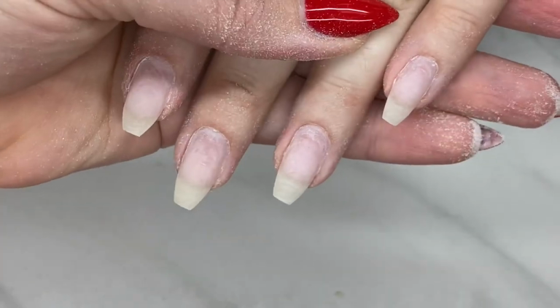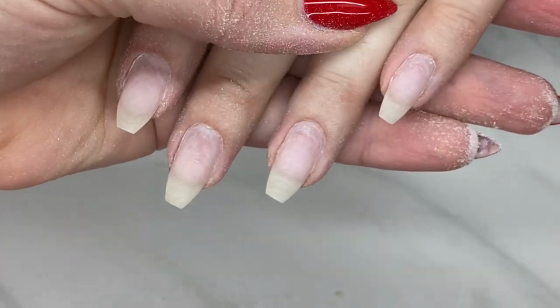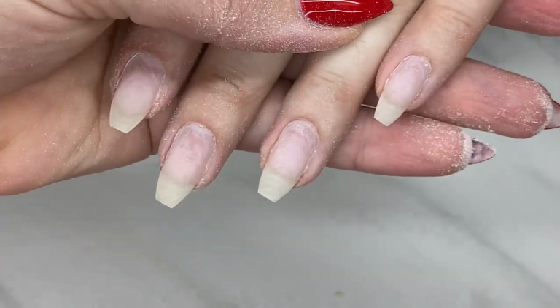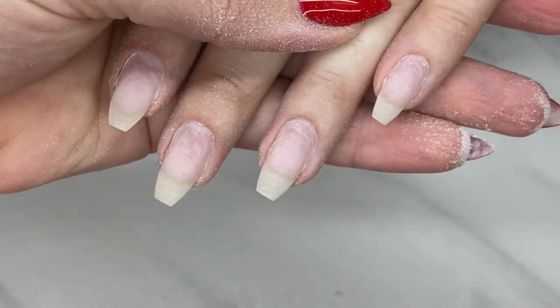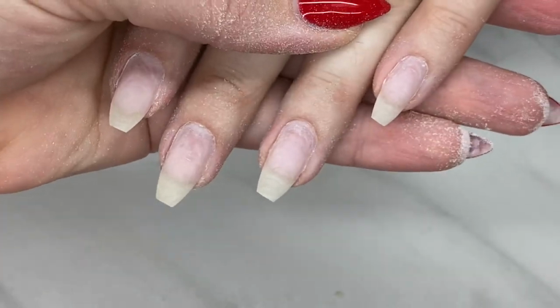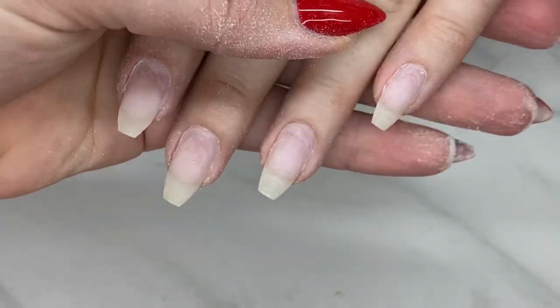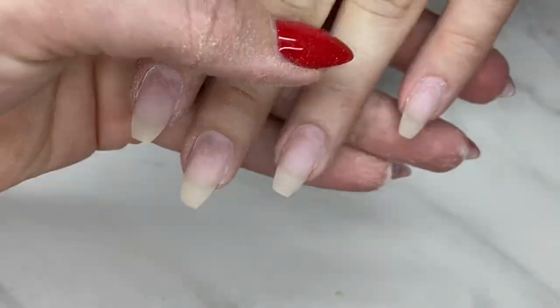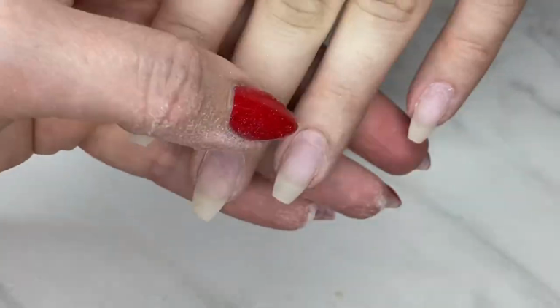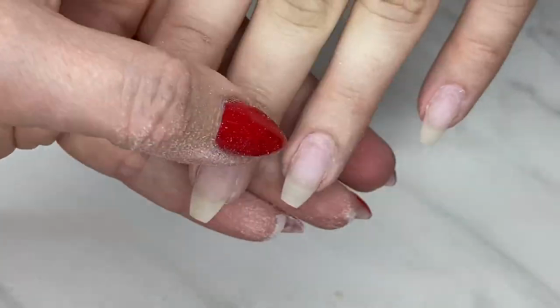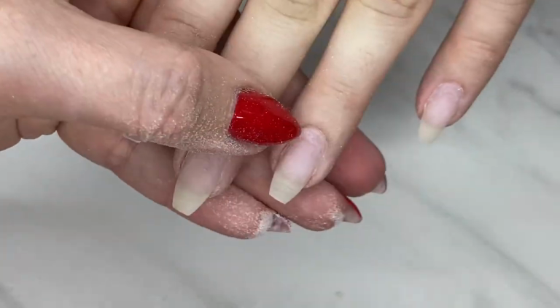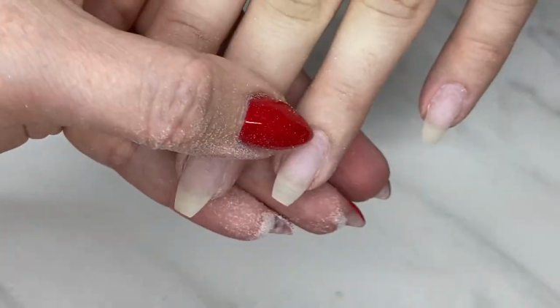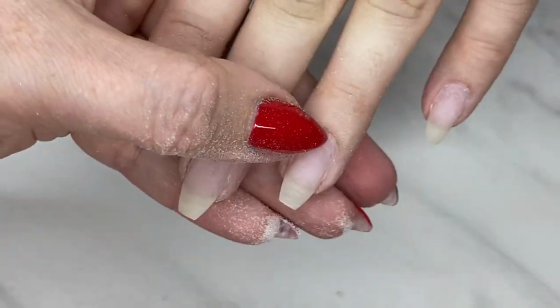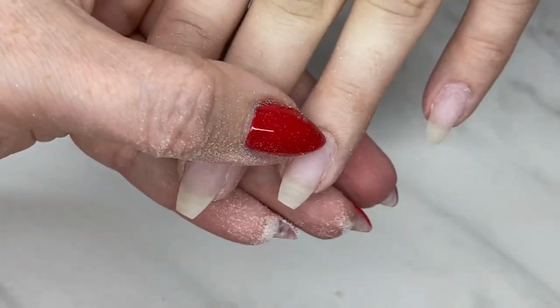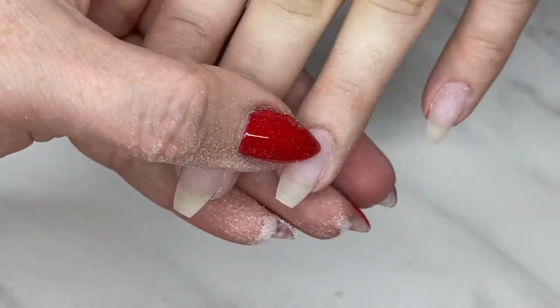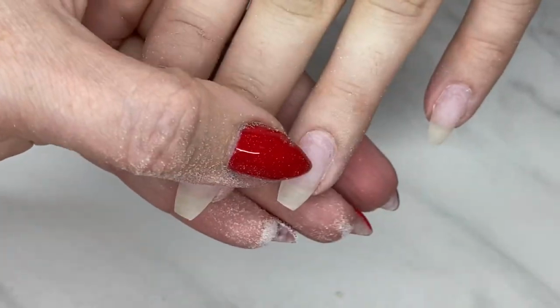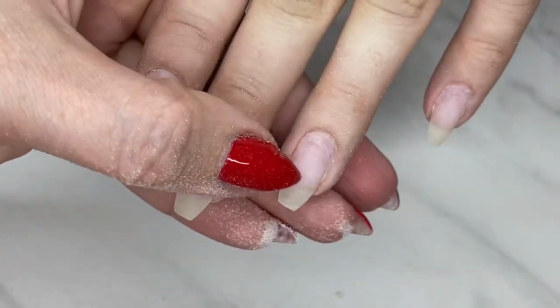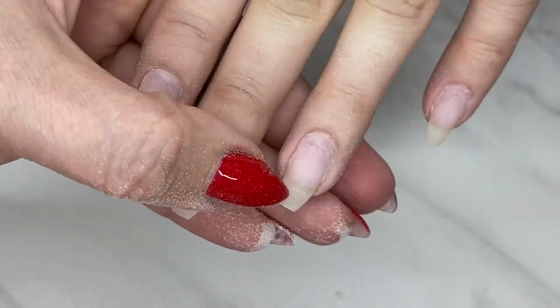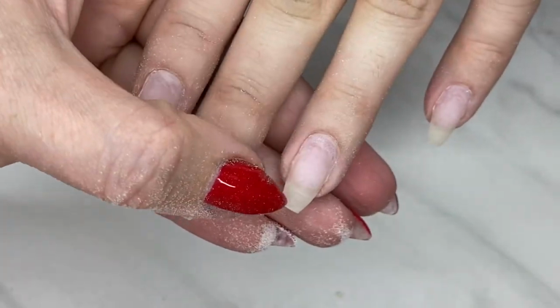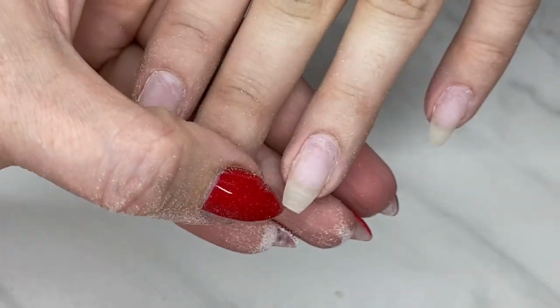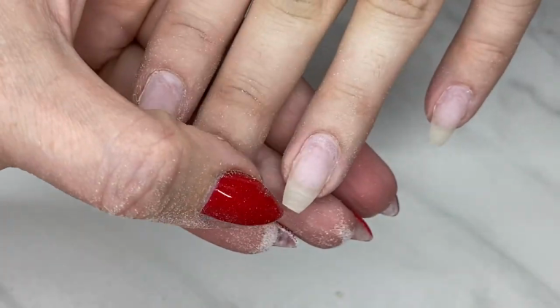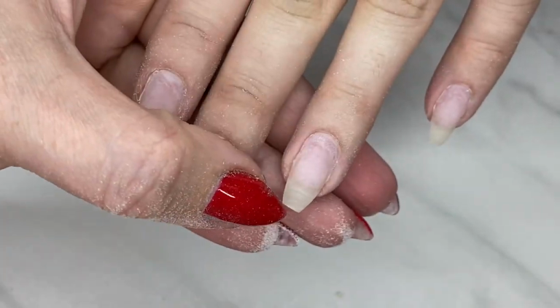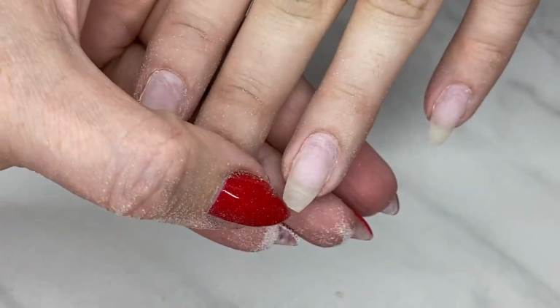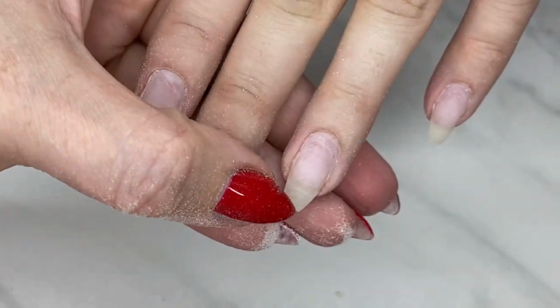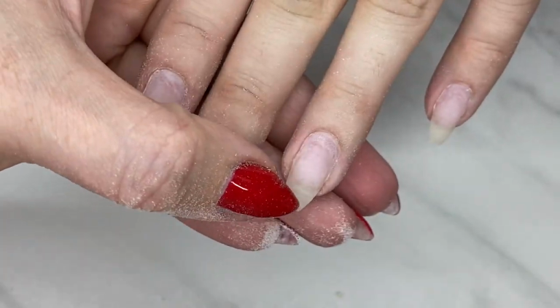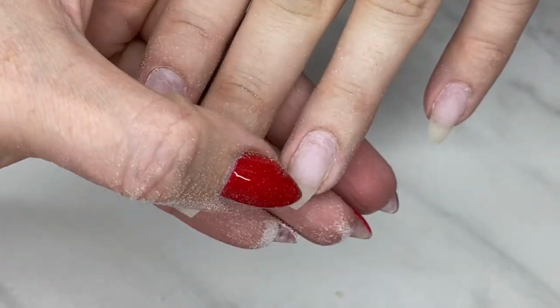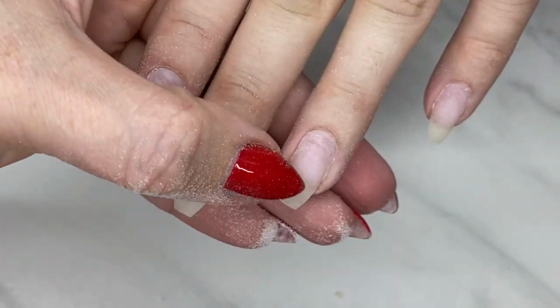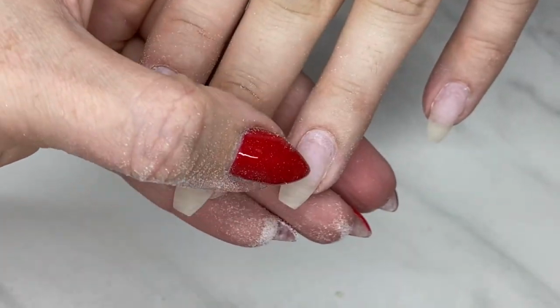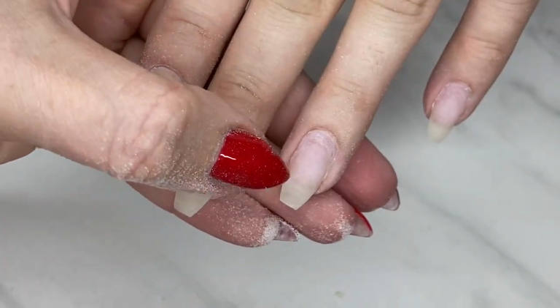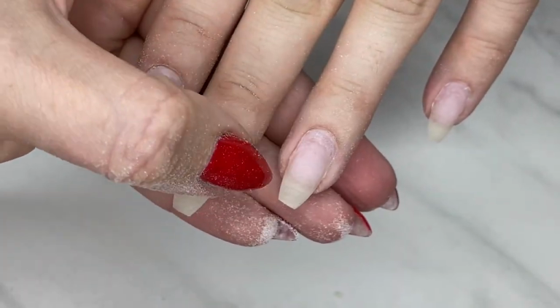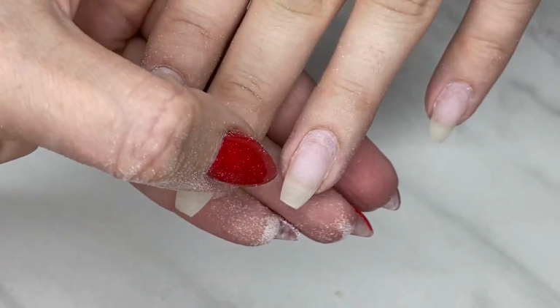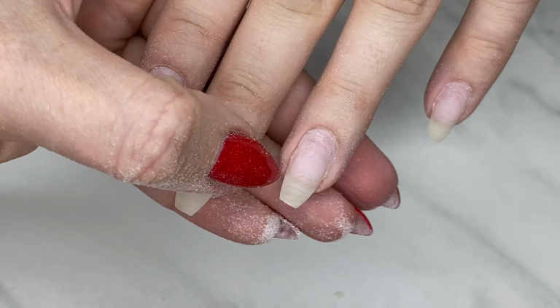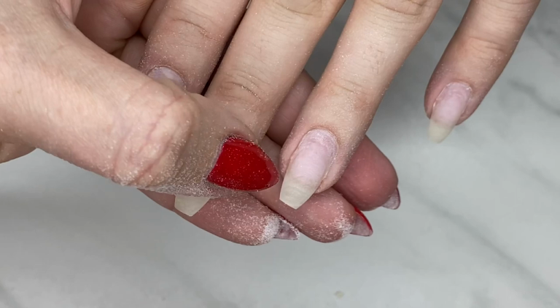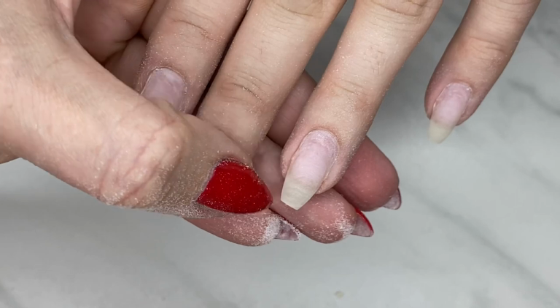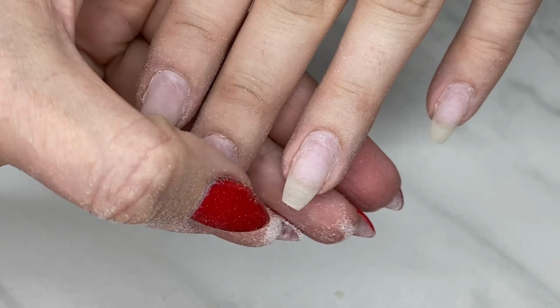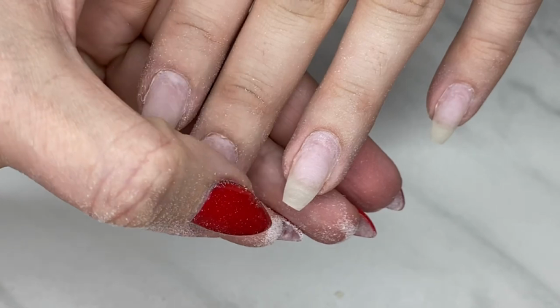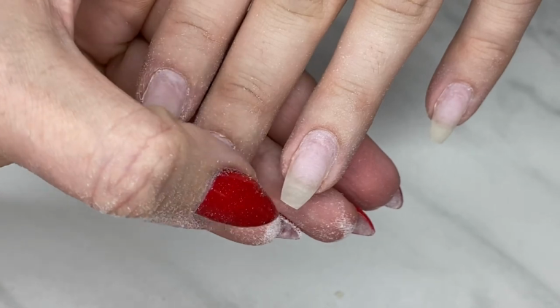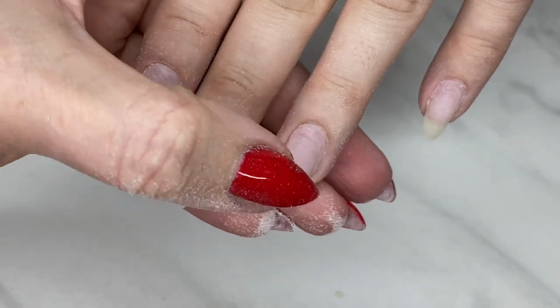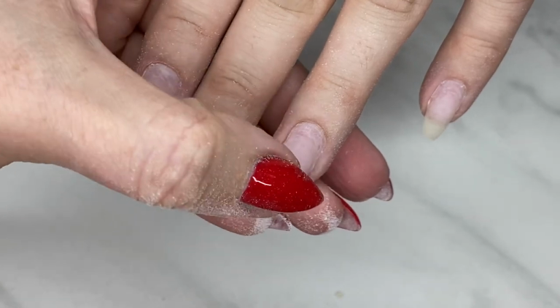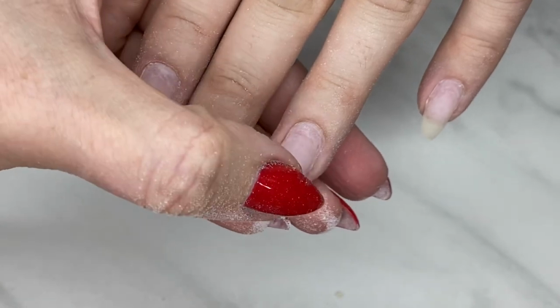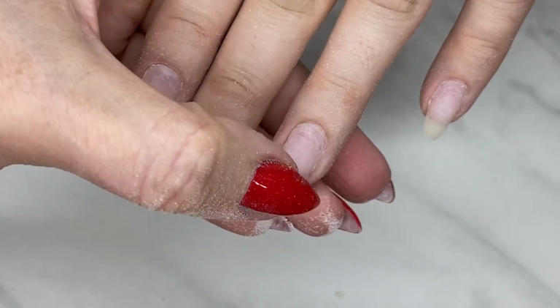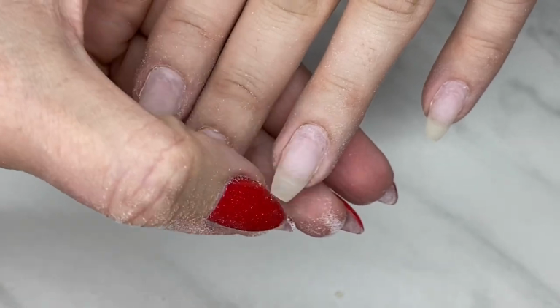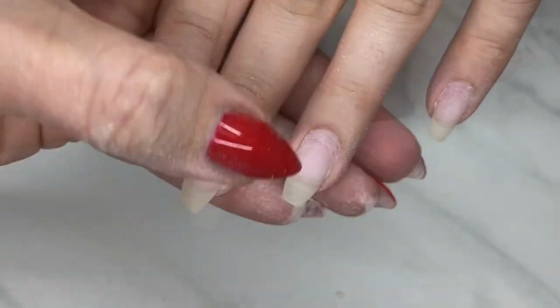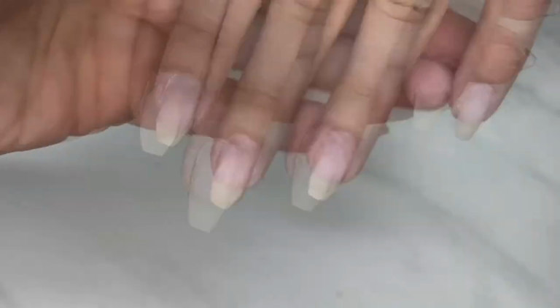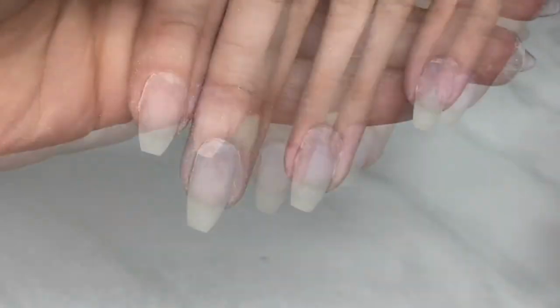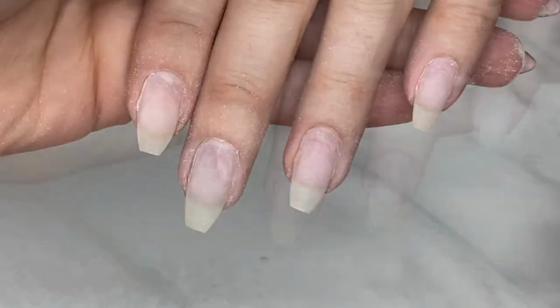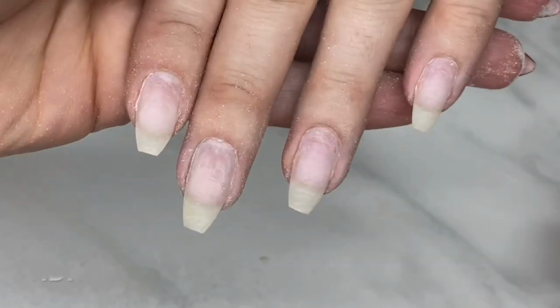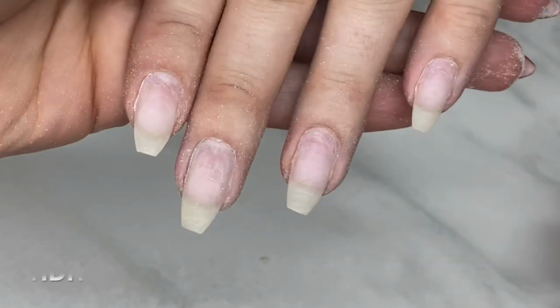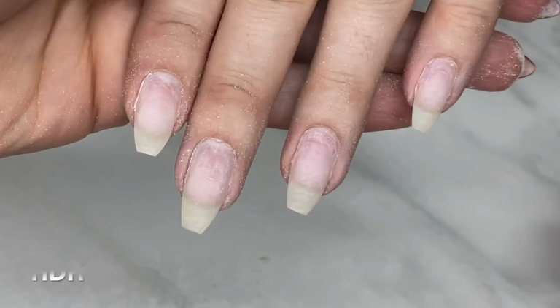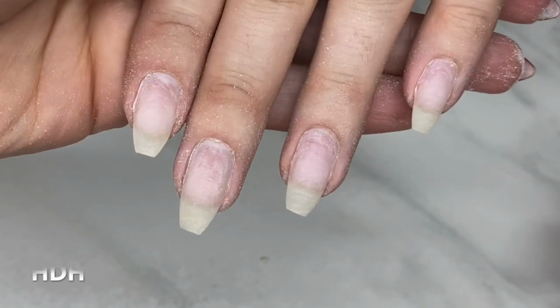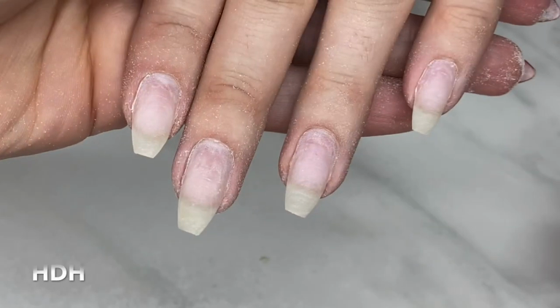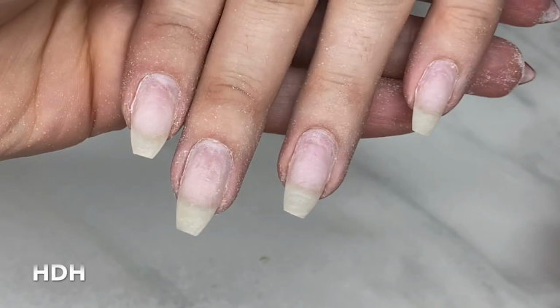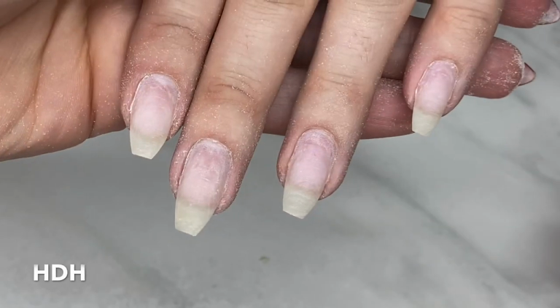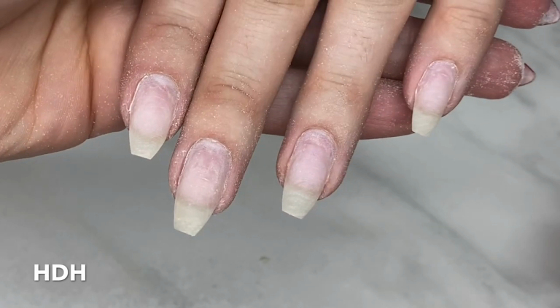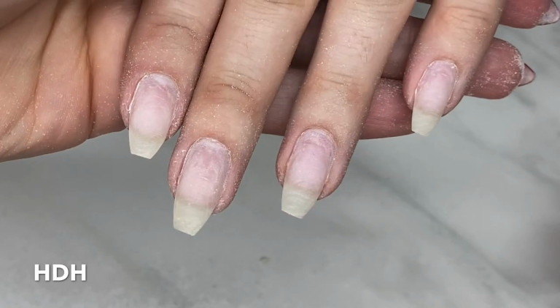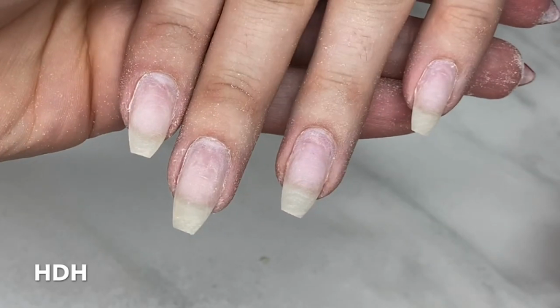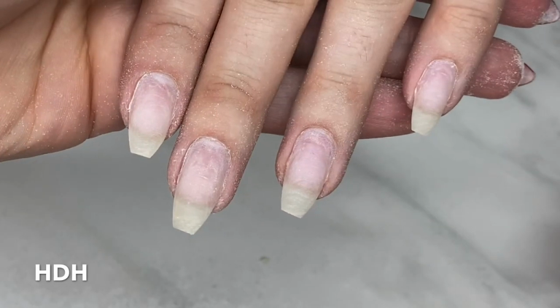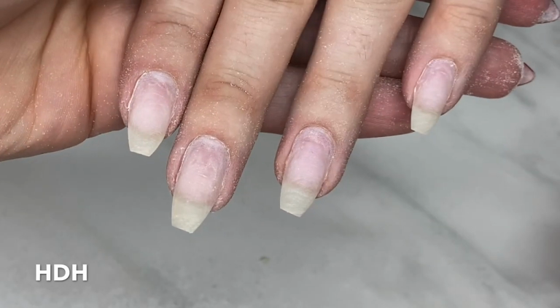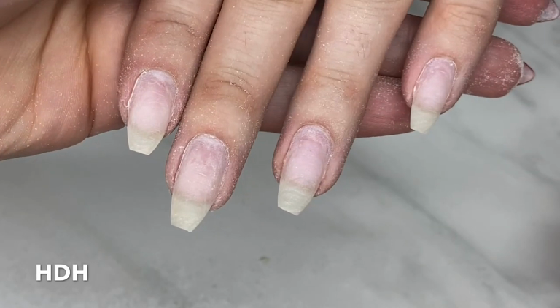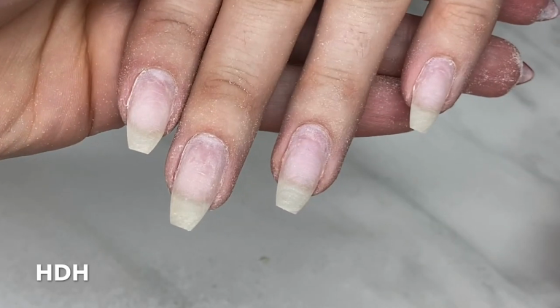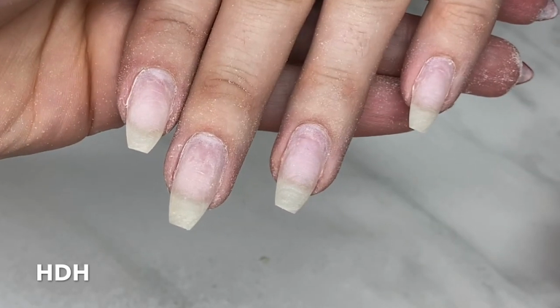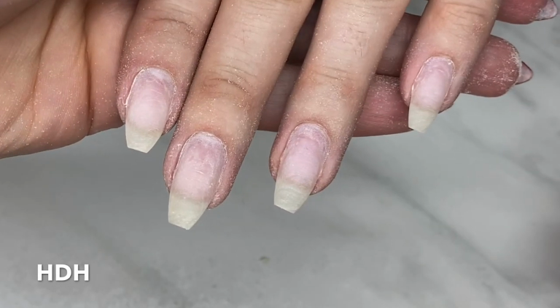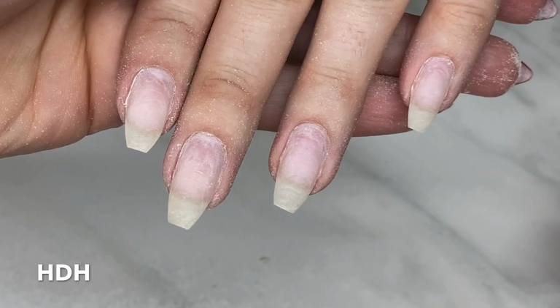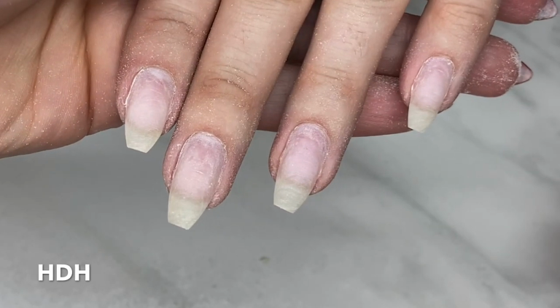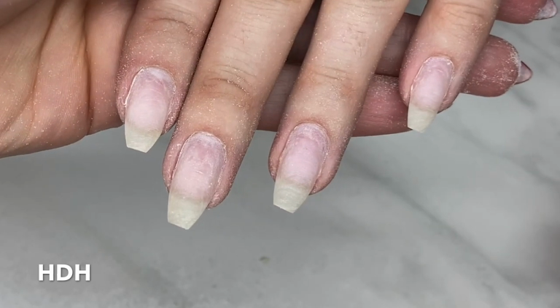You can see it's ready for some cuticle work — it's got a nice smooth transition from new growth to existing base, and we're all ready to go to cuticles.